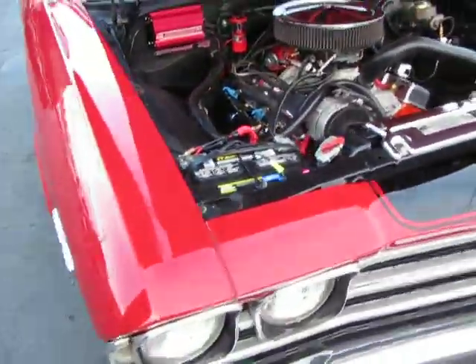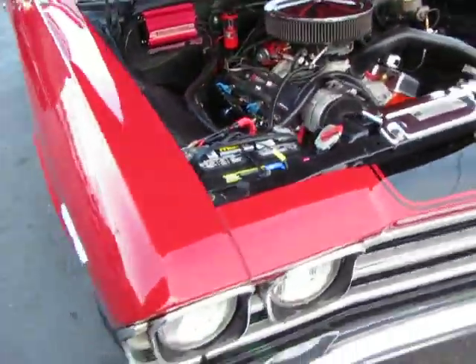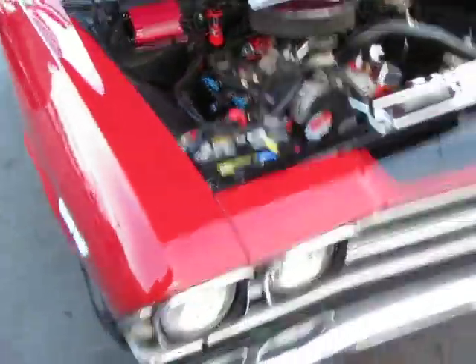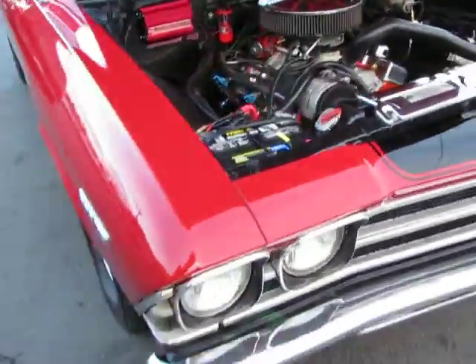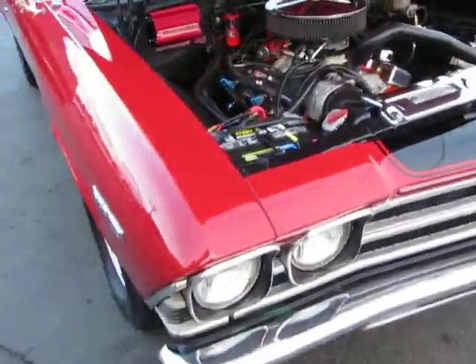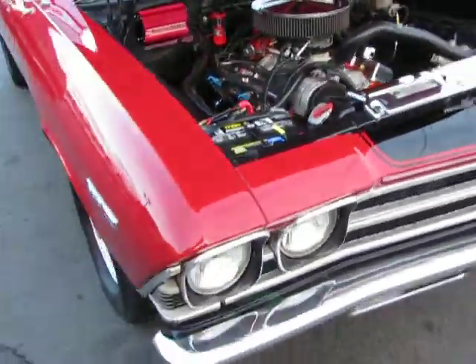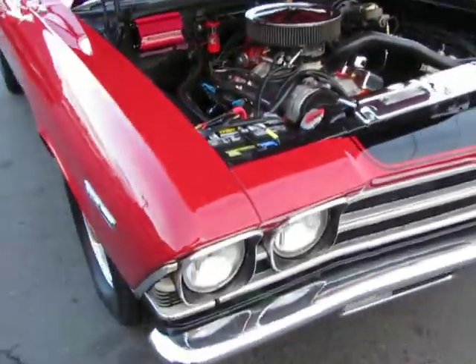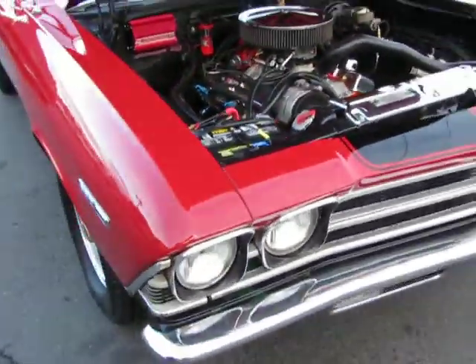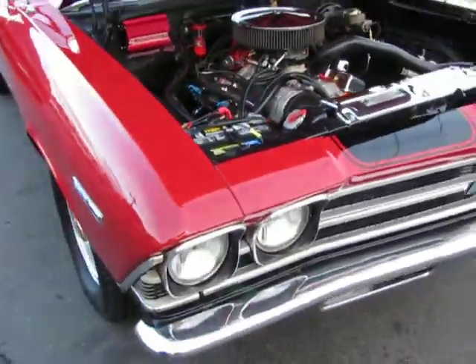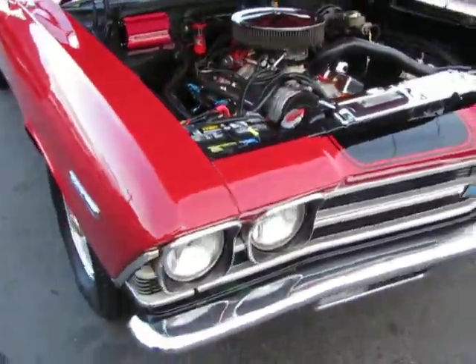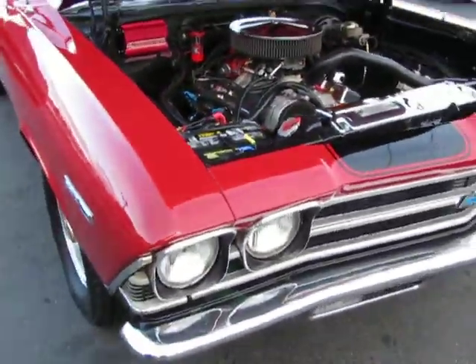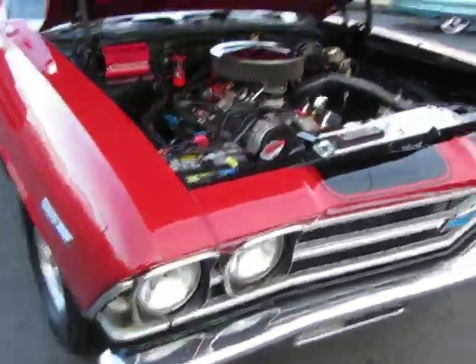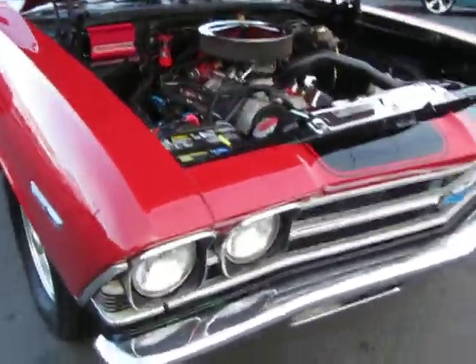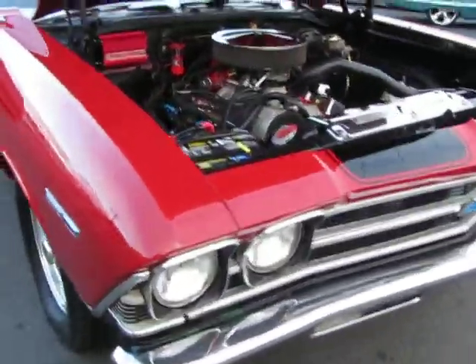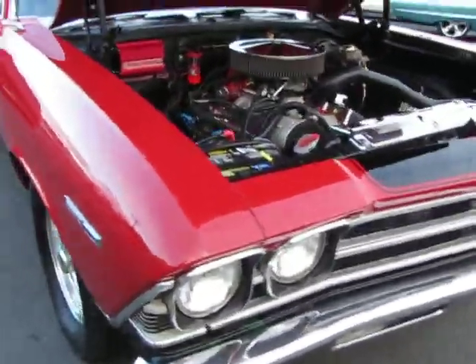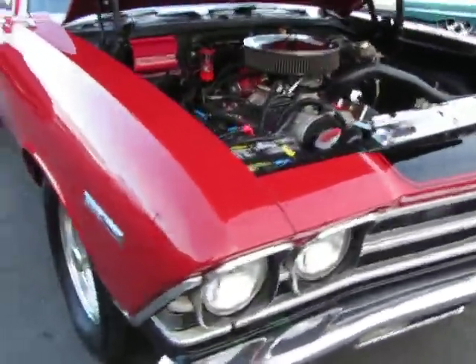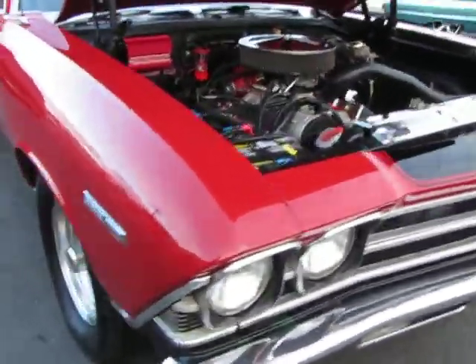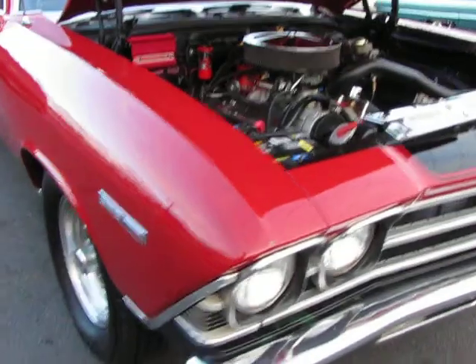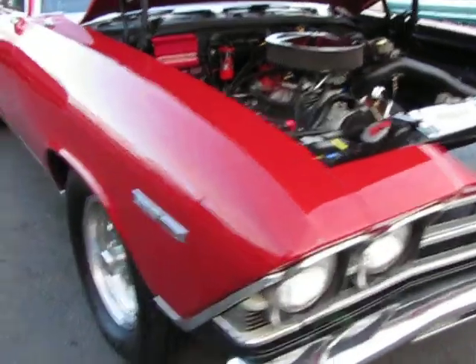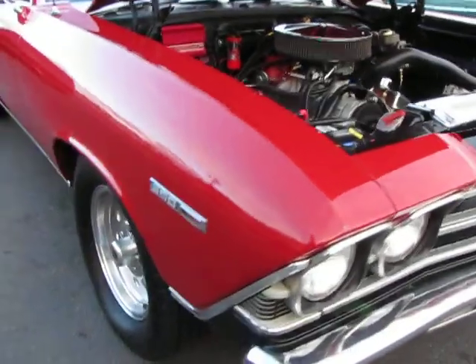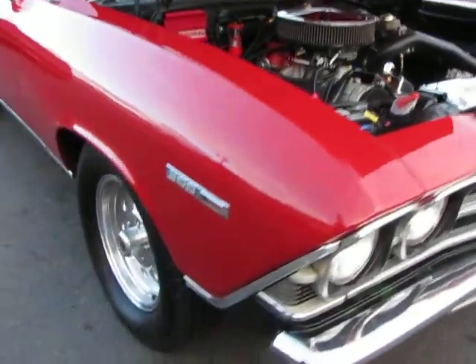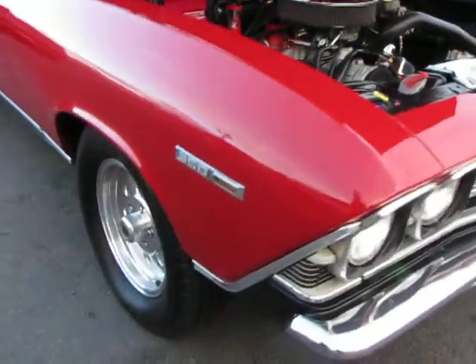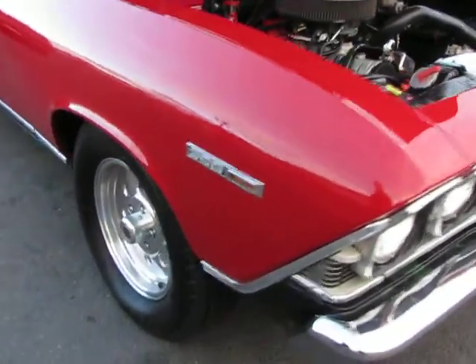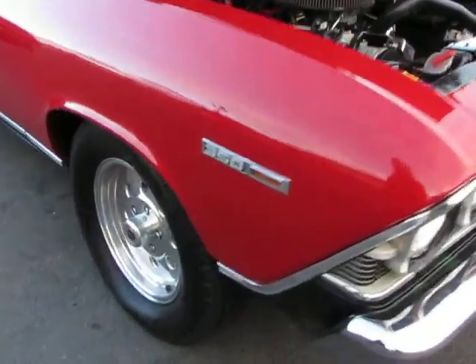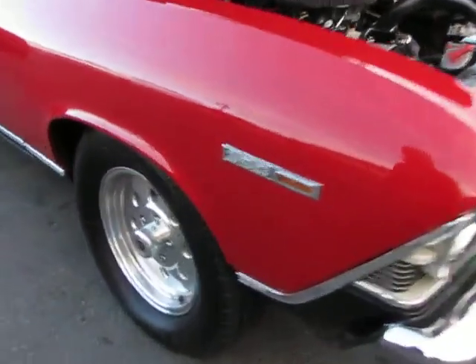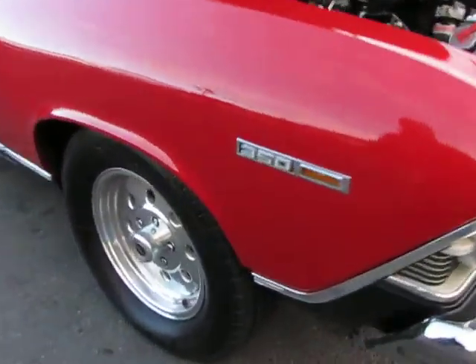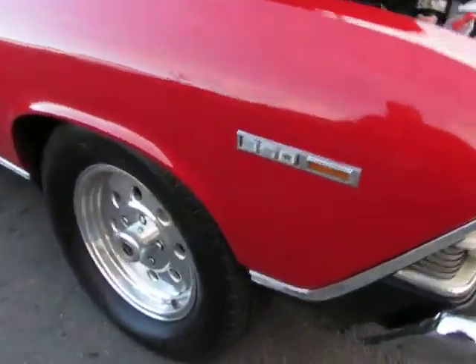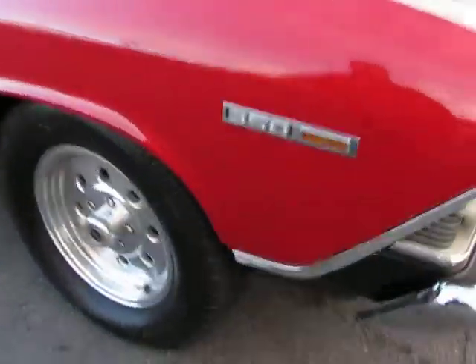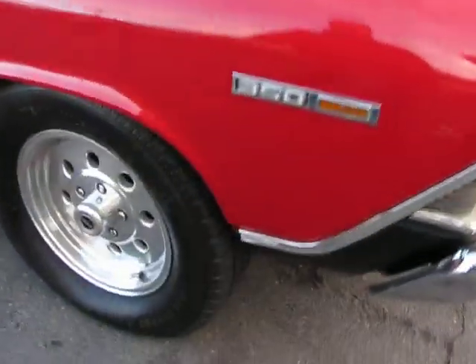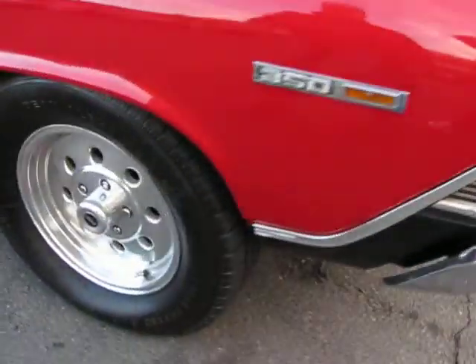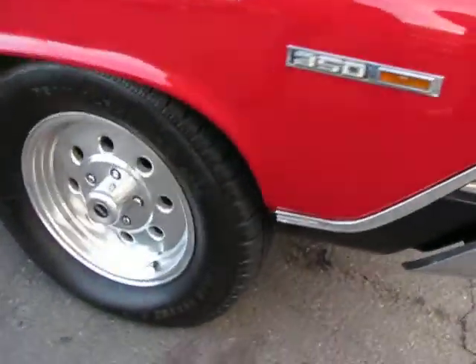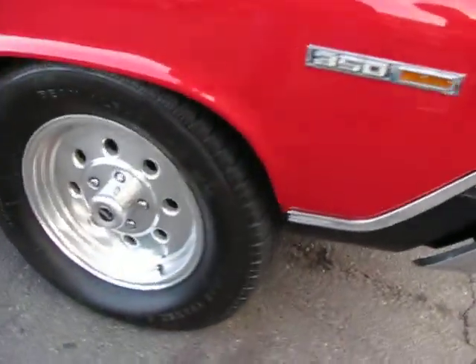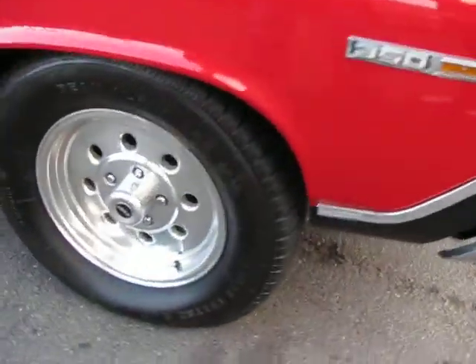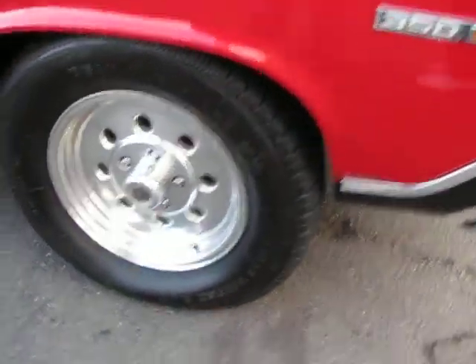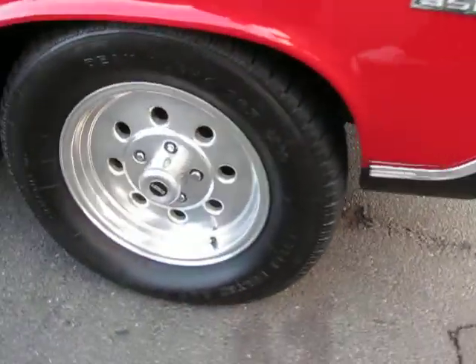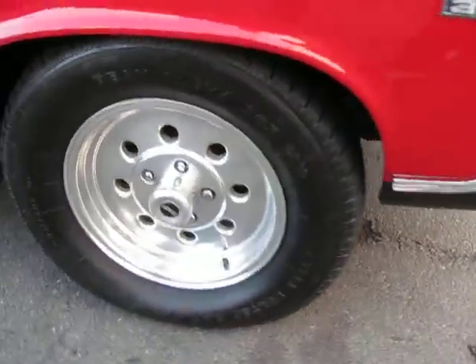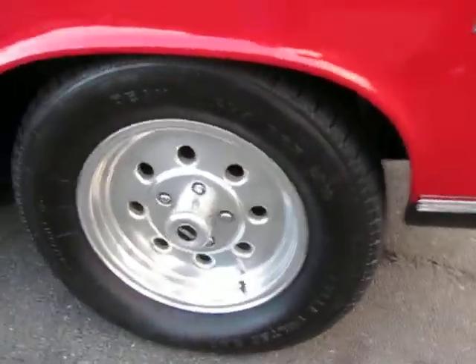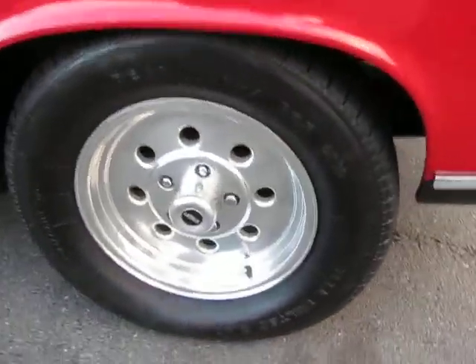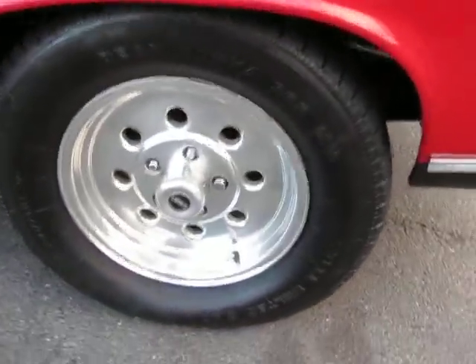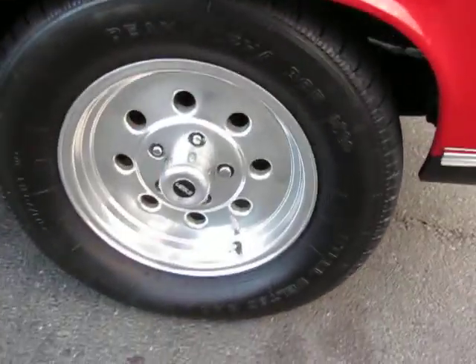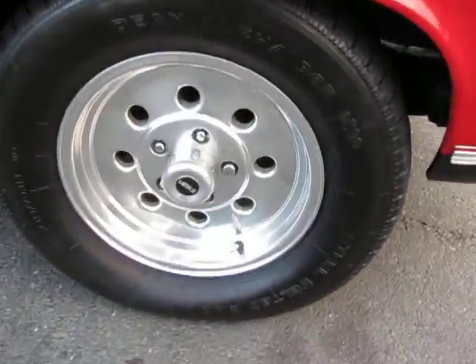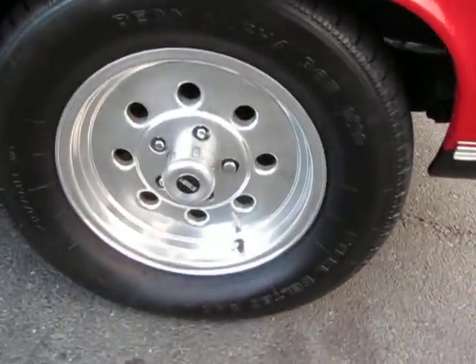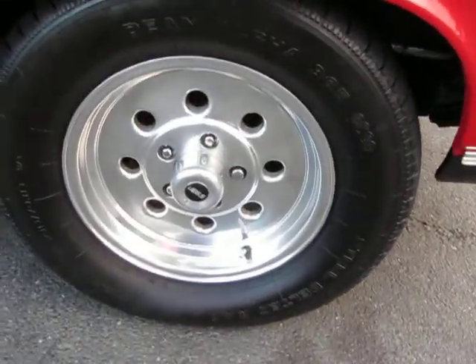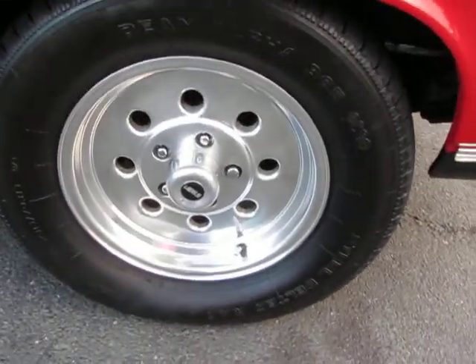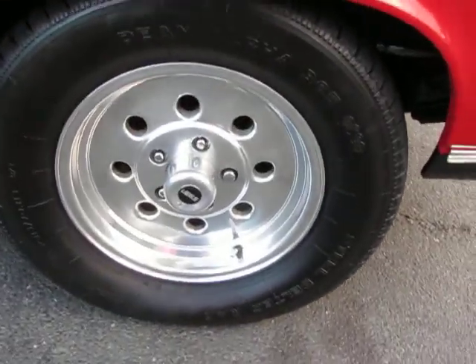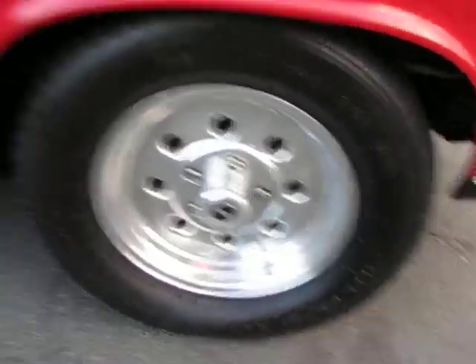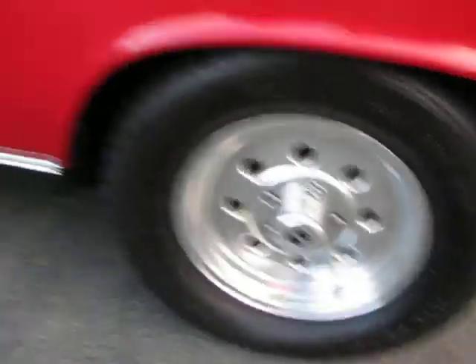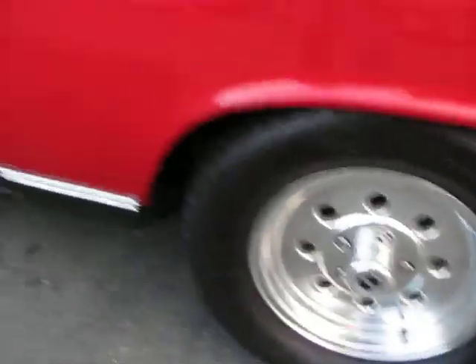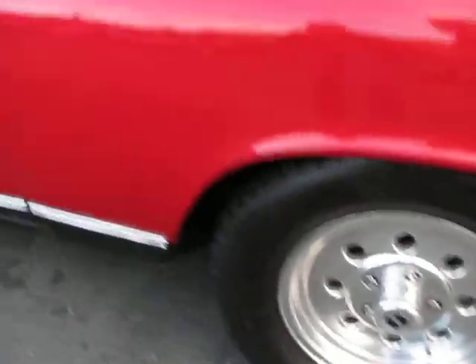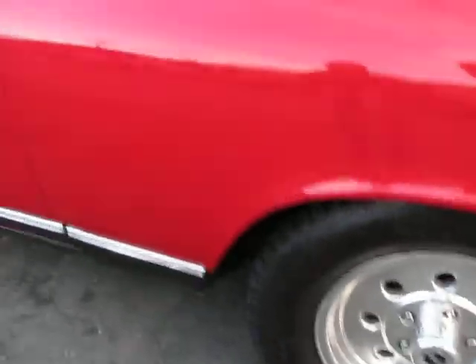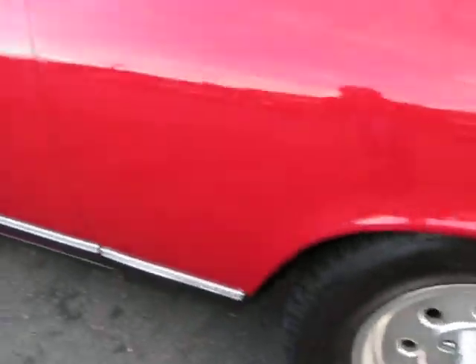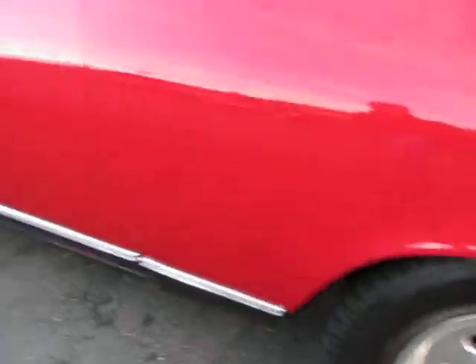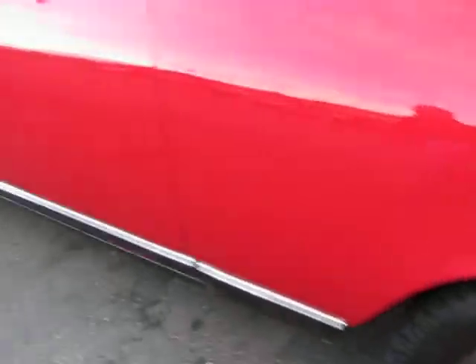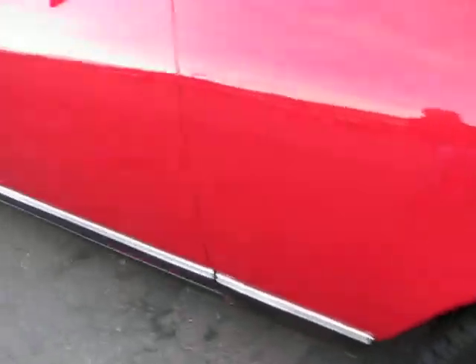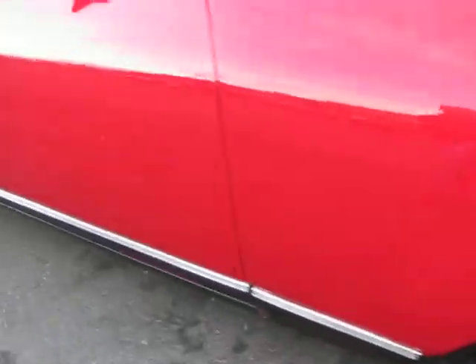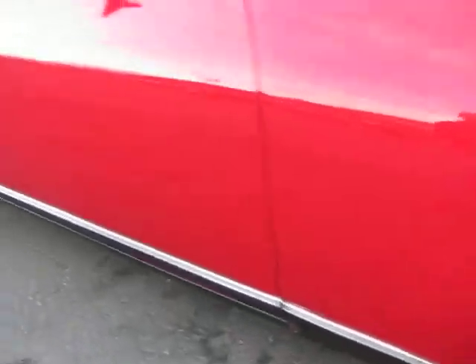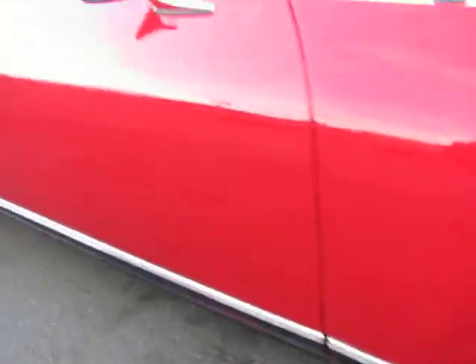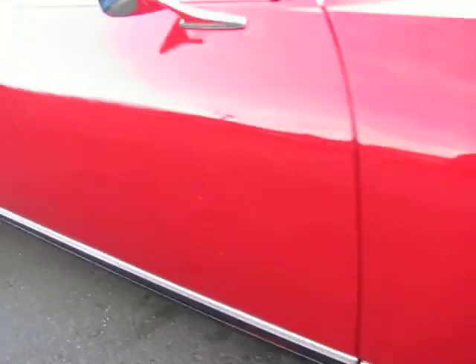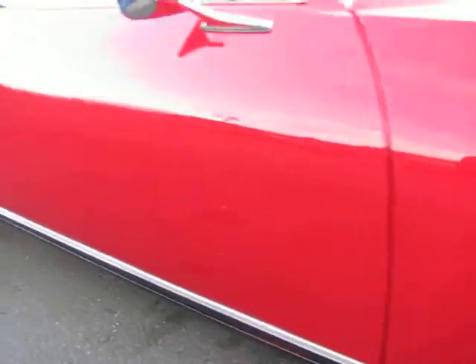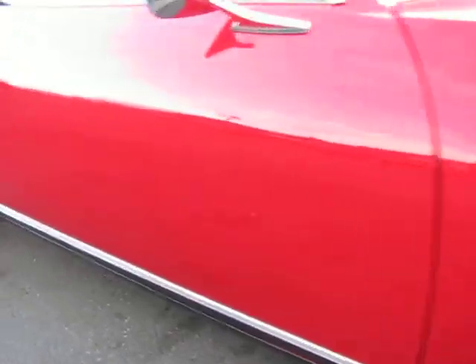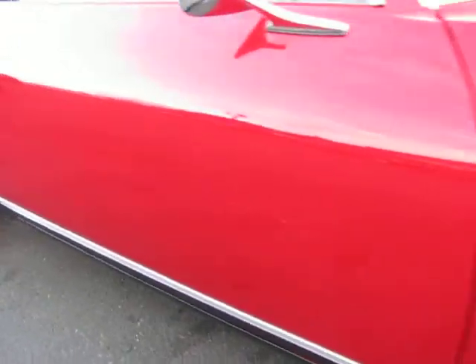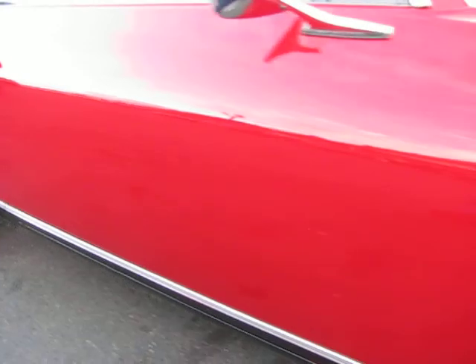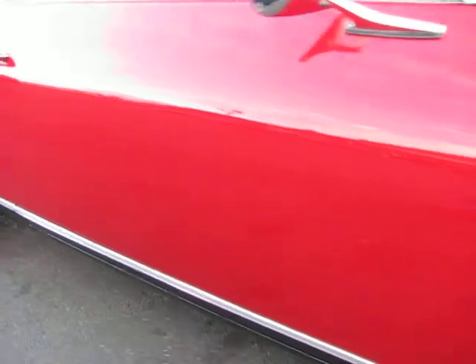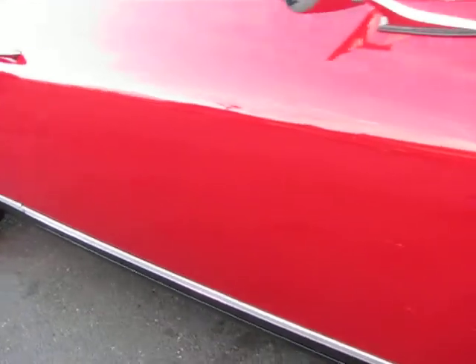Chrome dip headers, disc brakes in the front. We got some weld wheels on it.